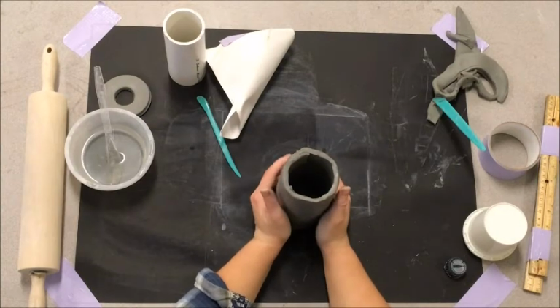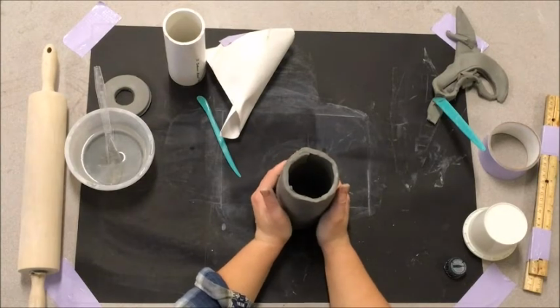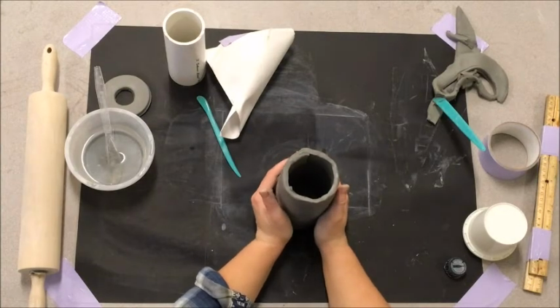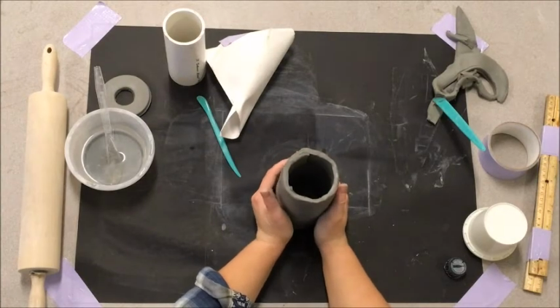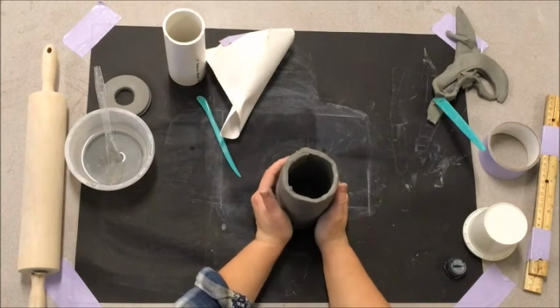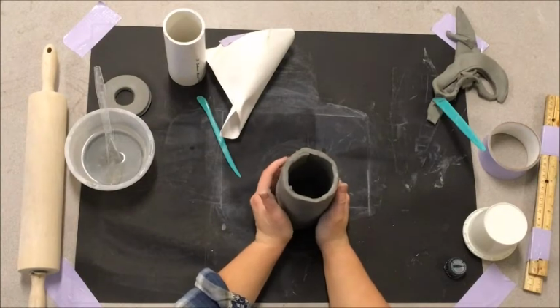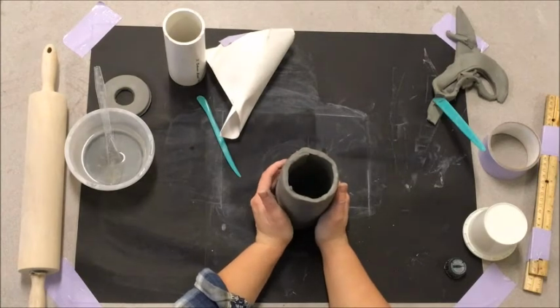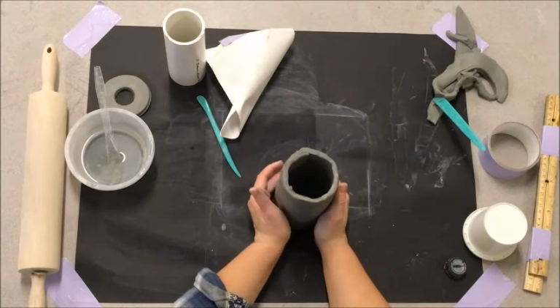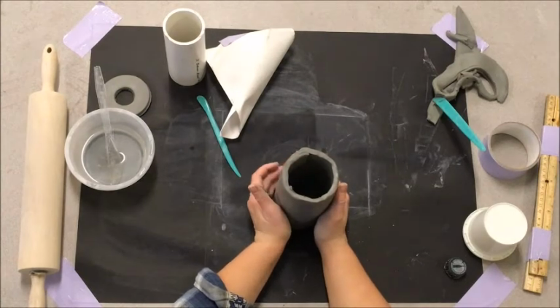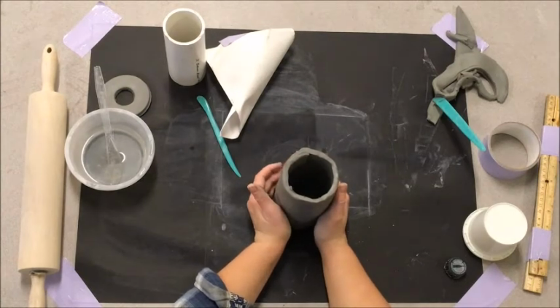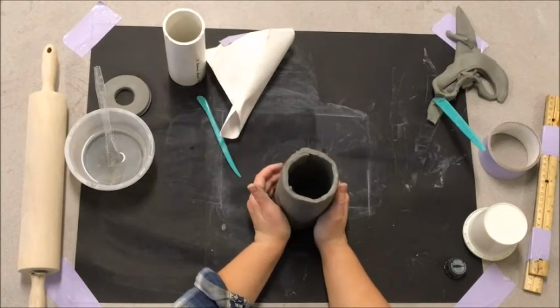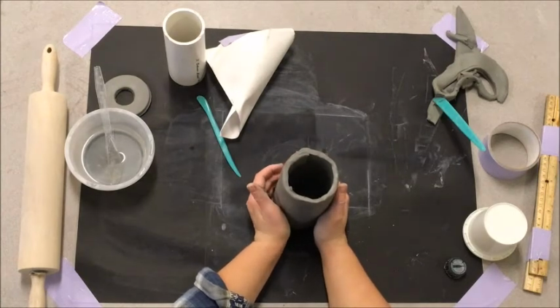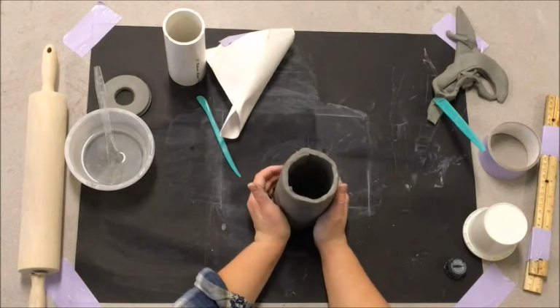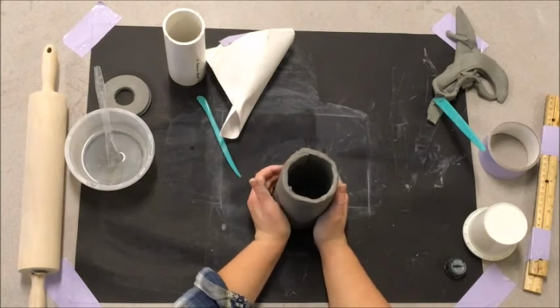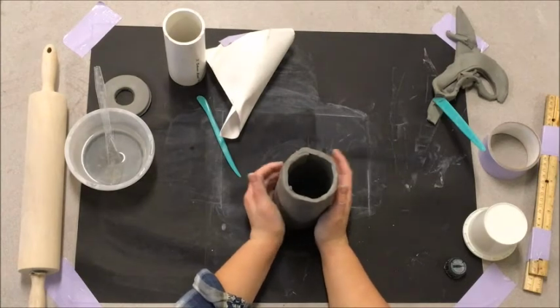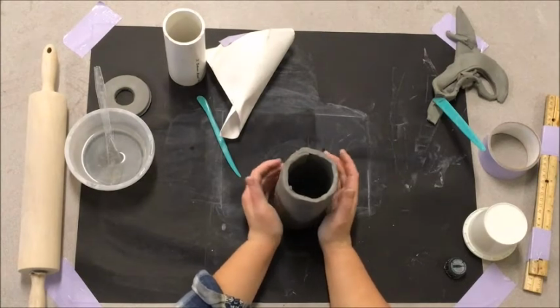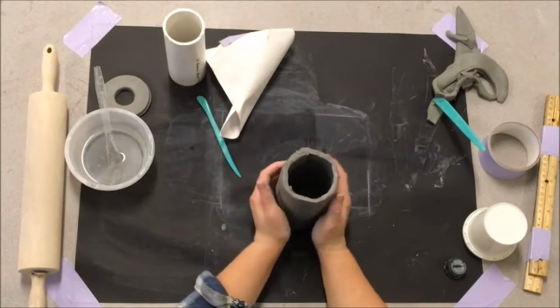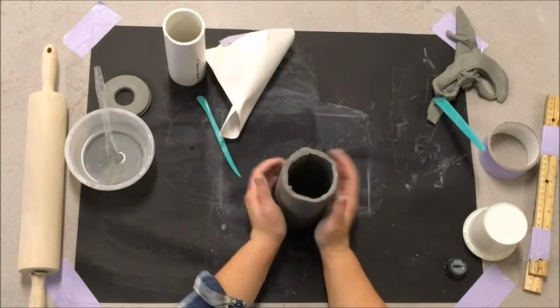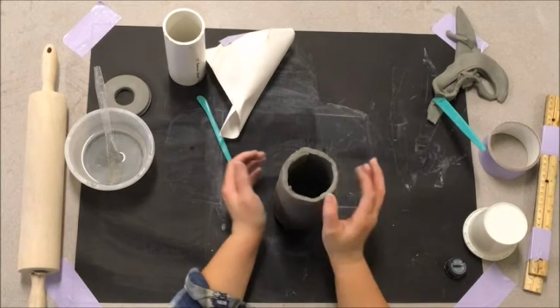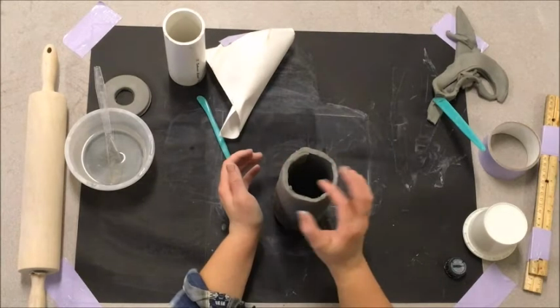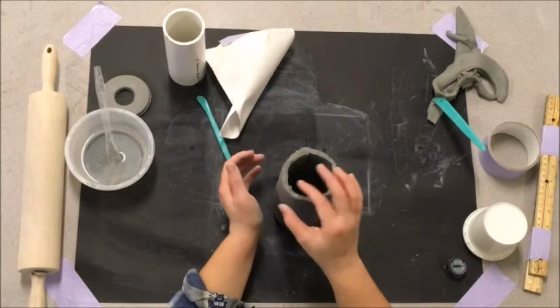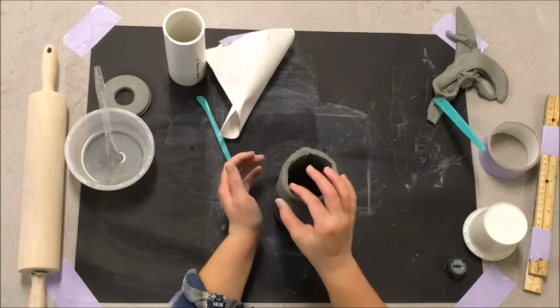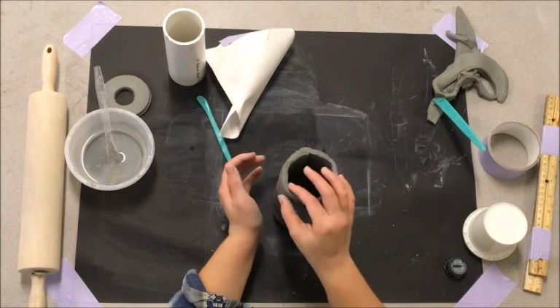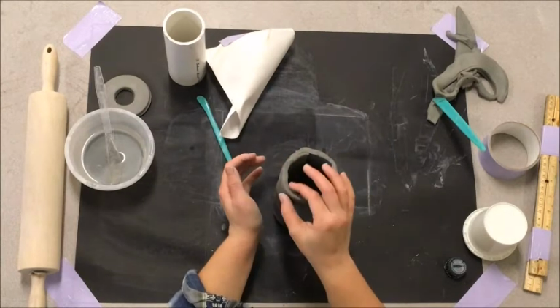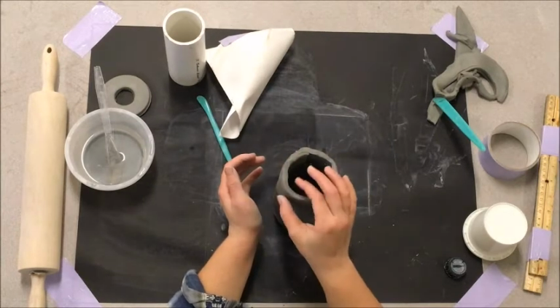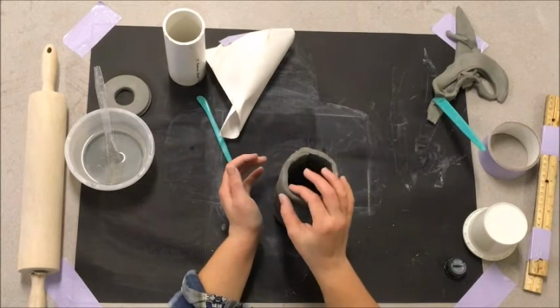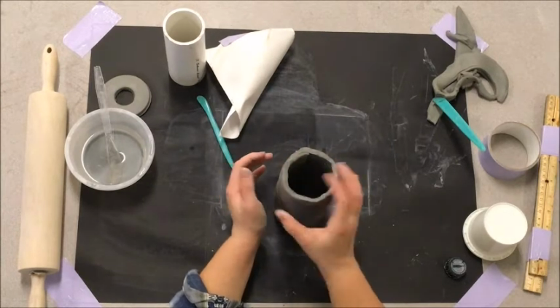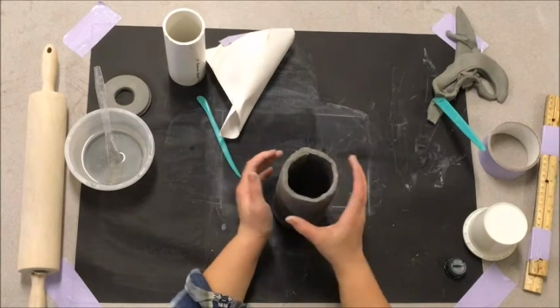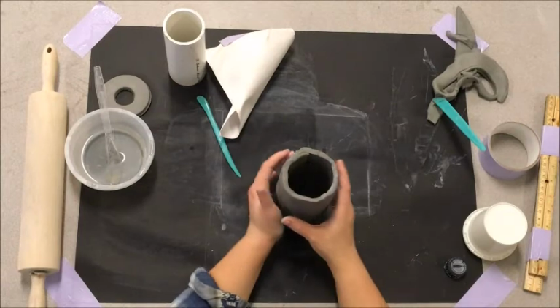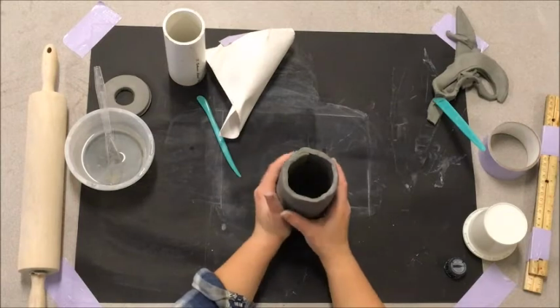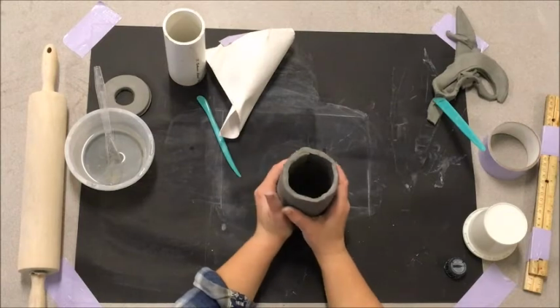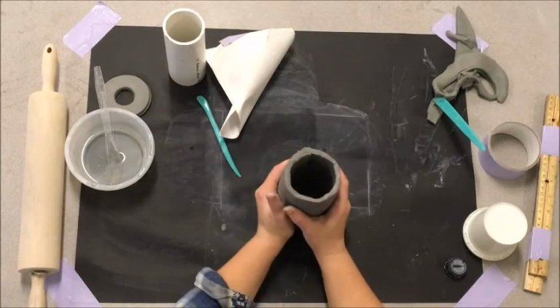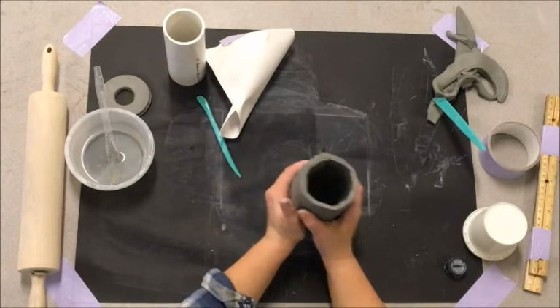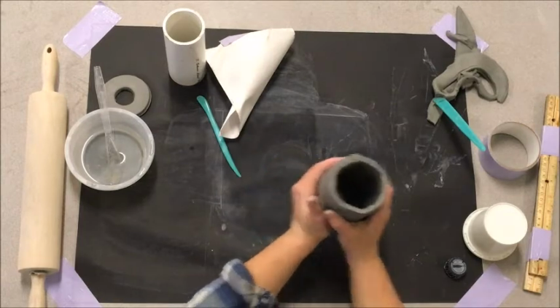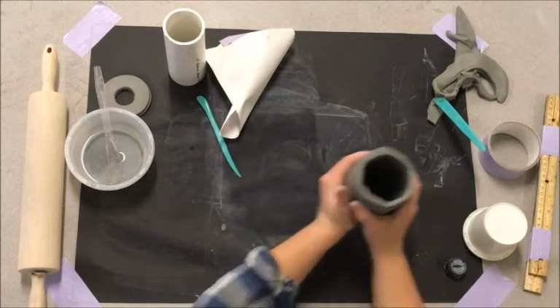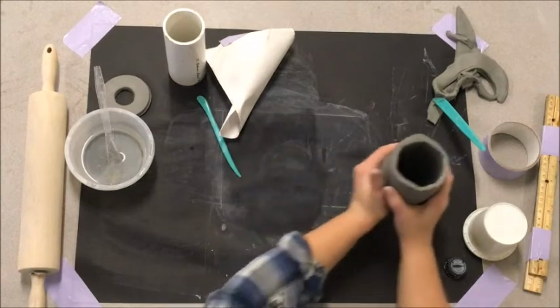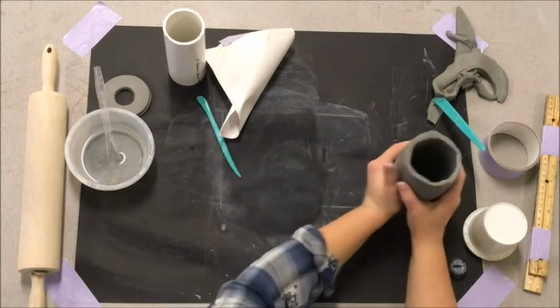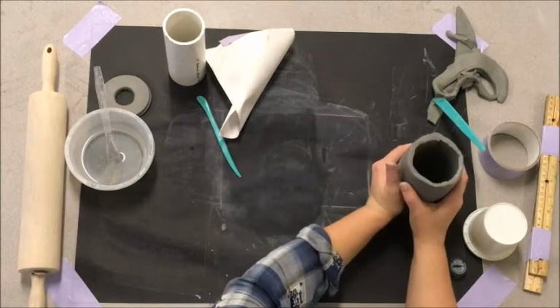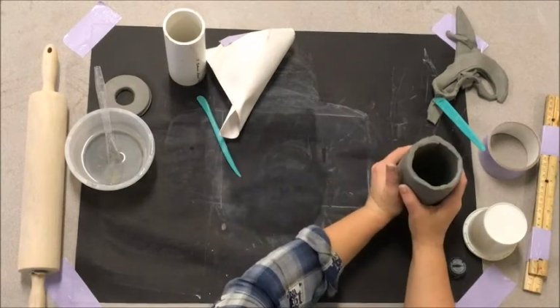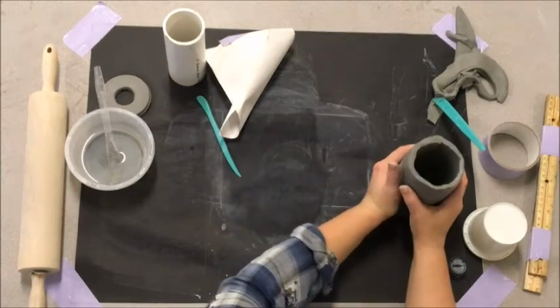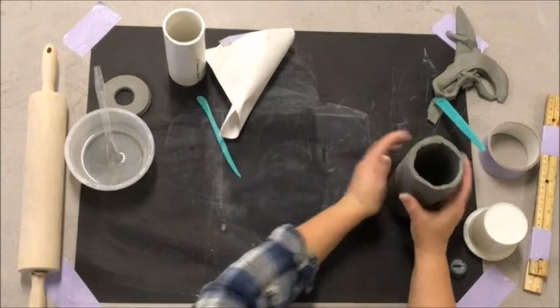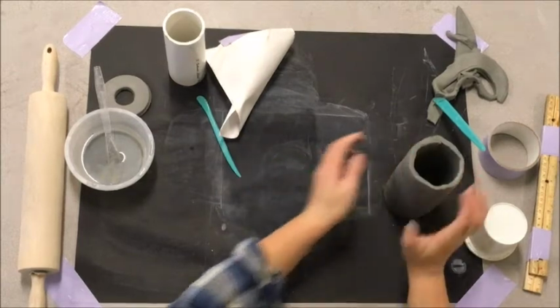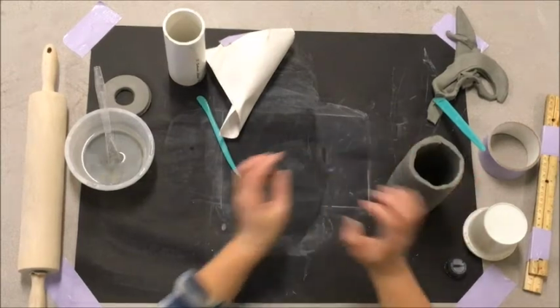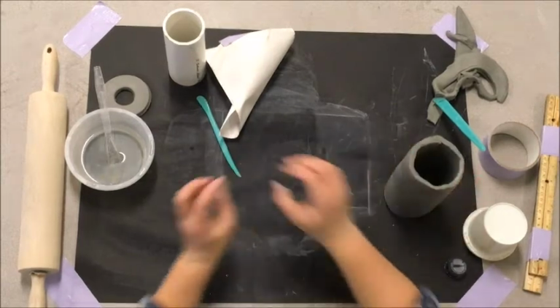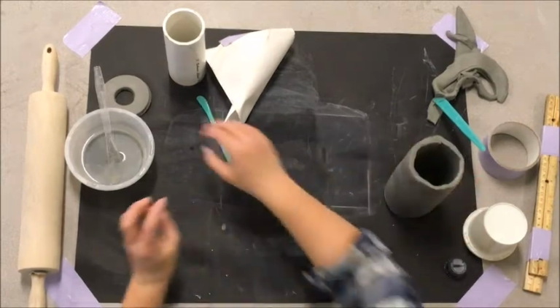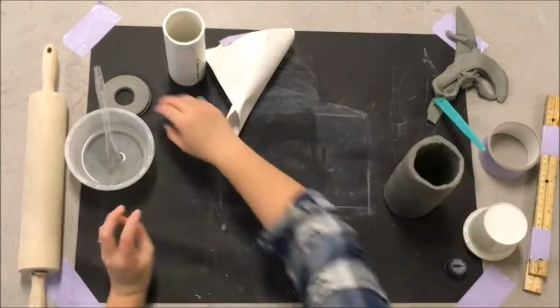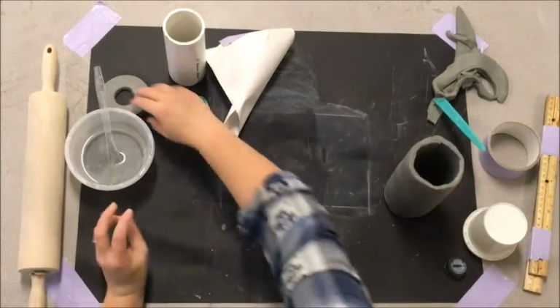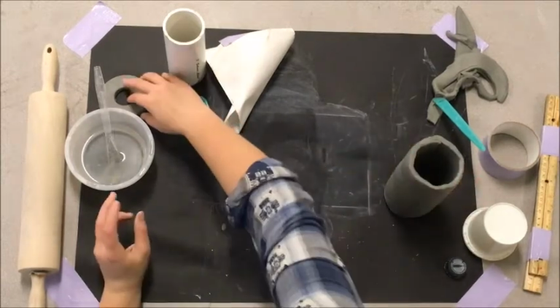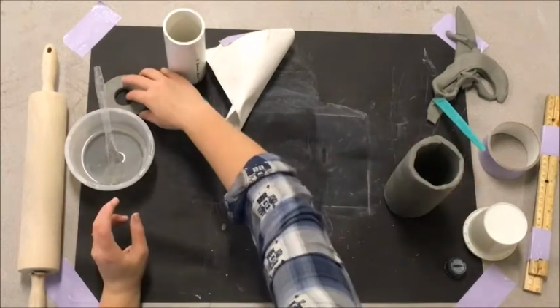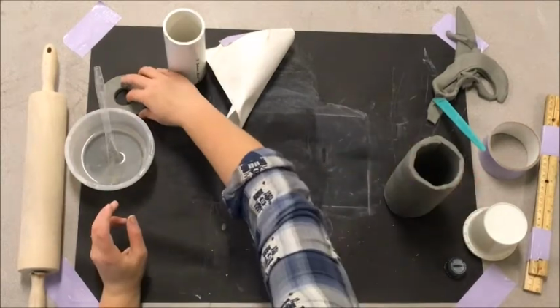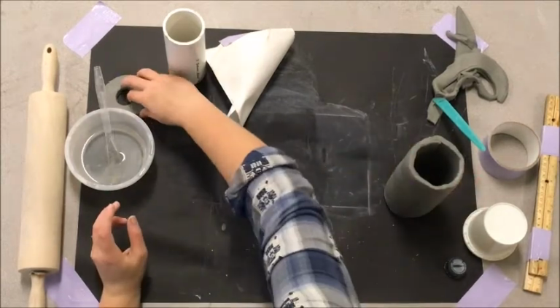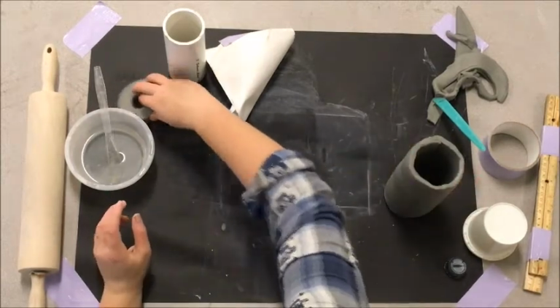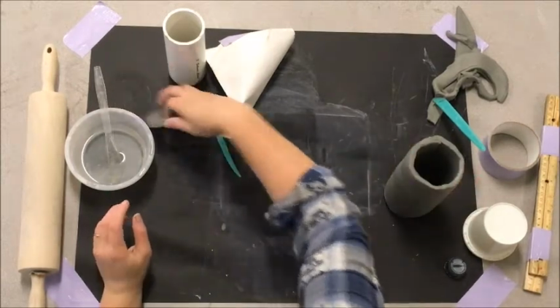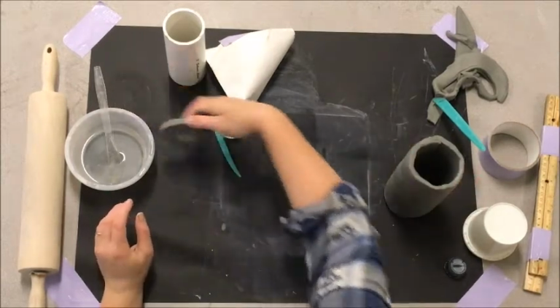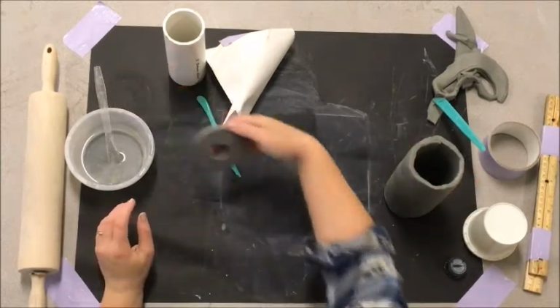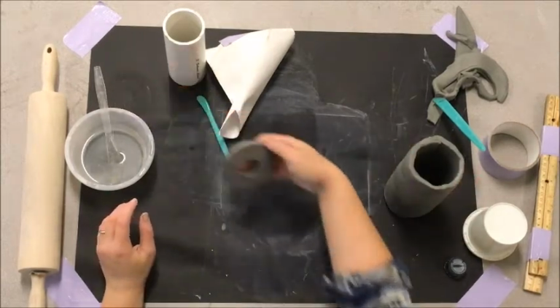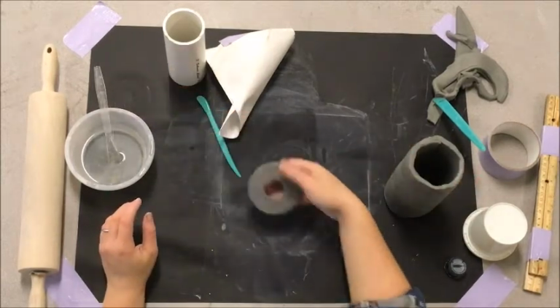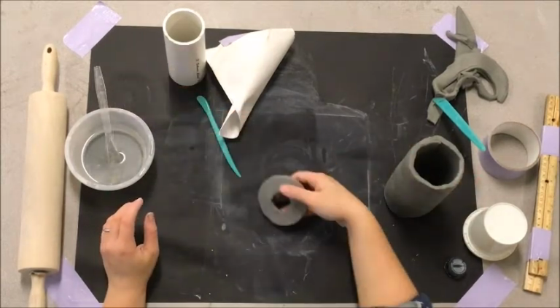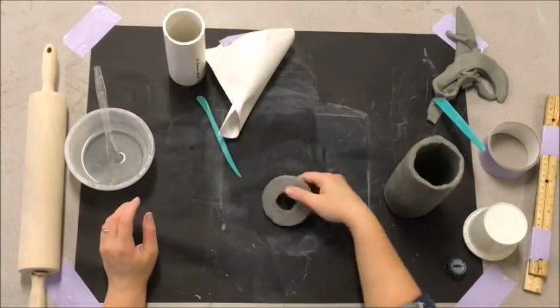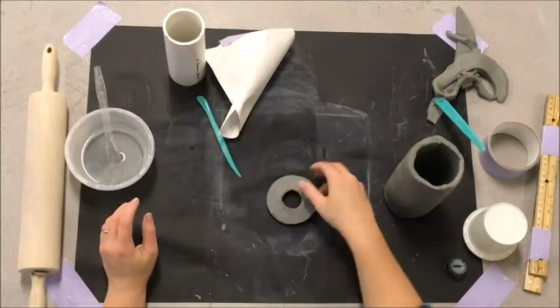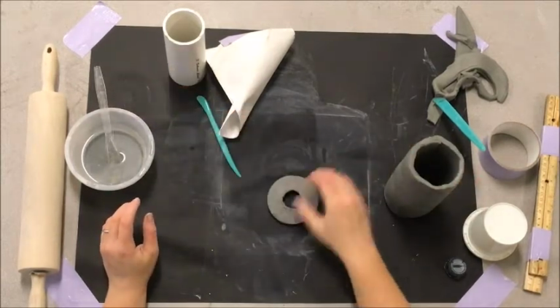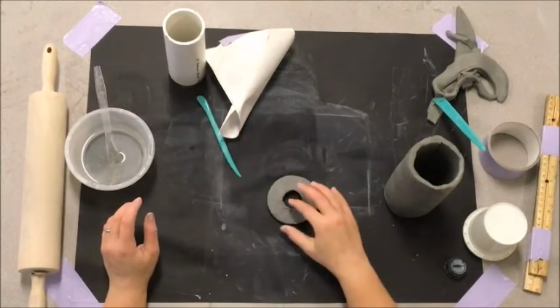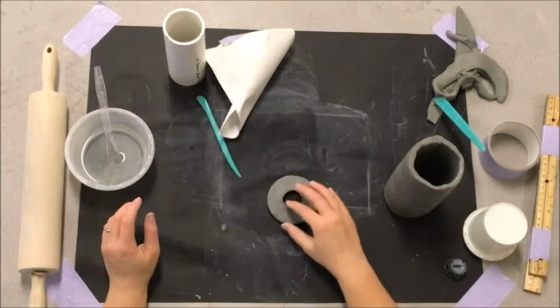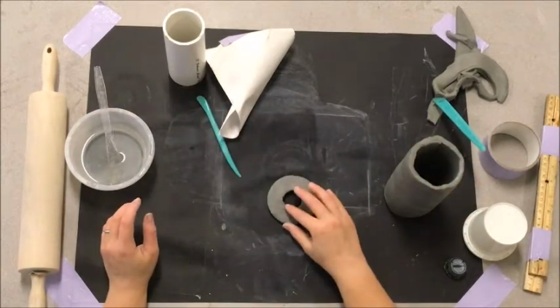We have the structure, we have the base — all we need to add now is the top. We're going to do the same thing with our other donut.